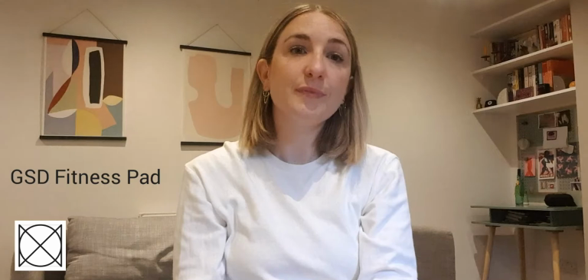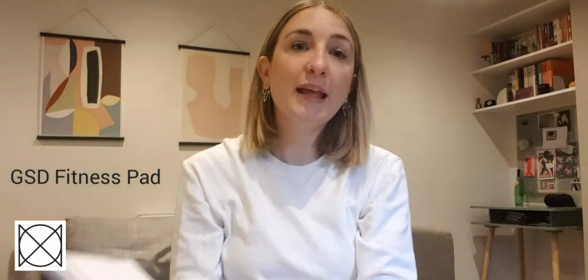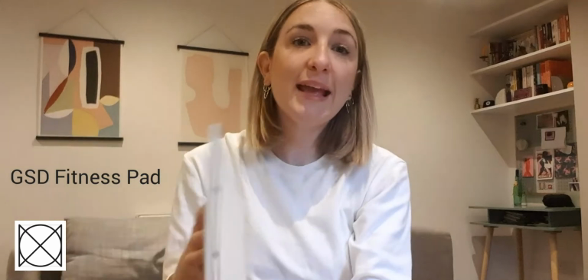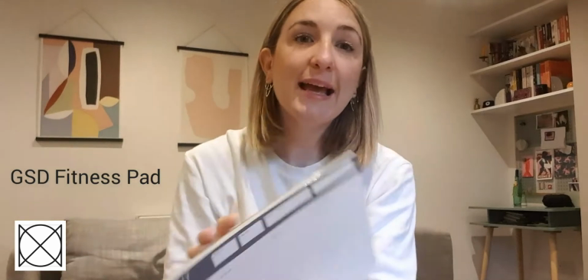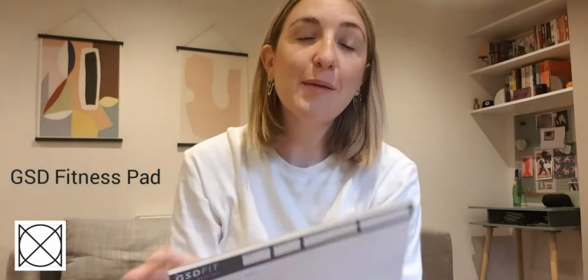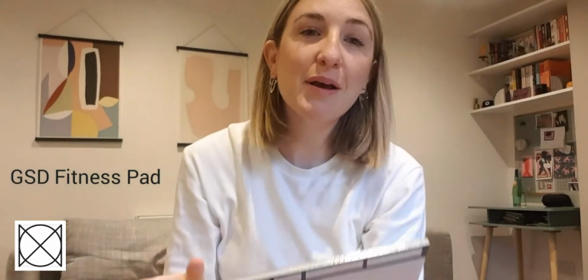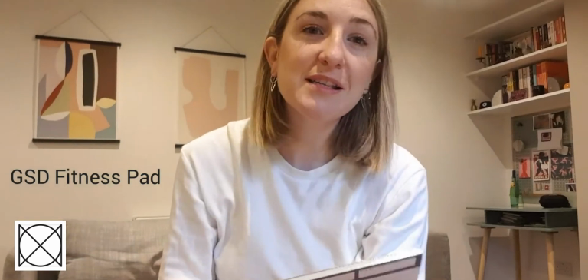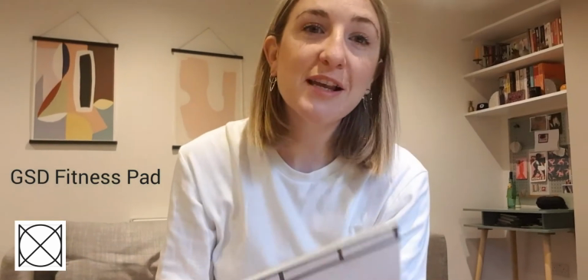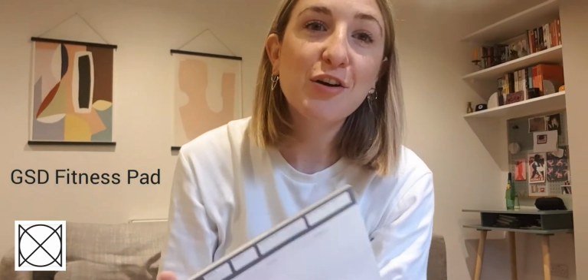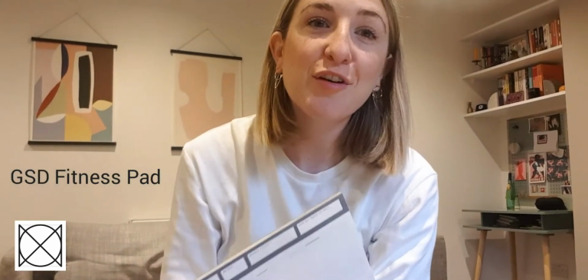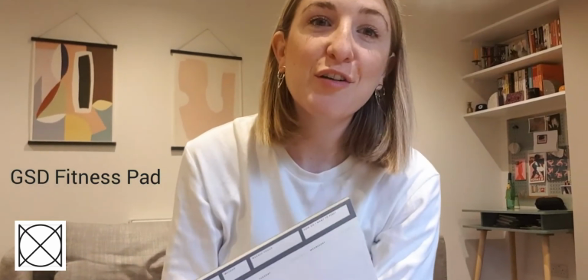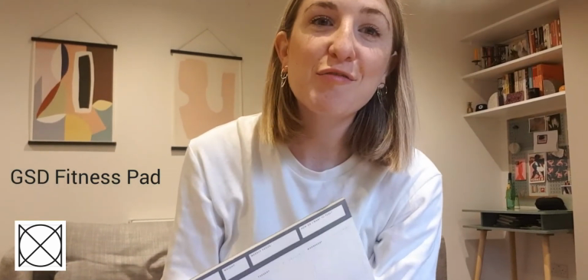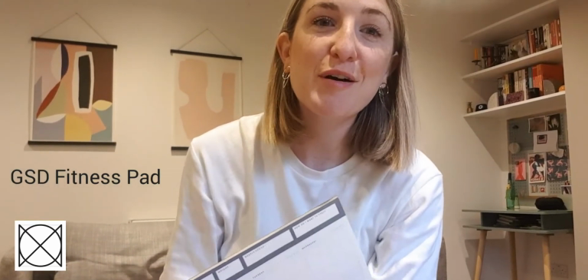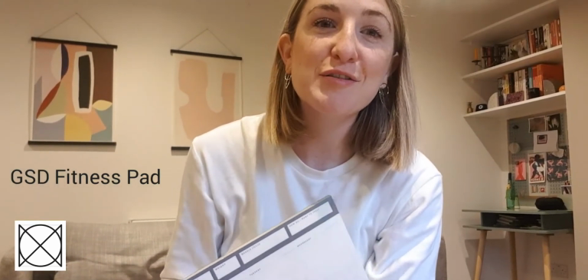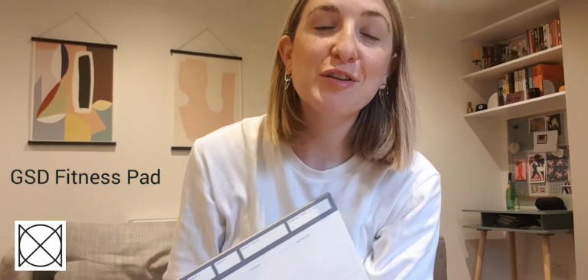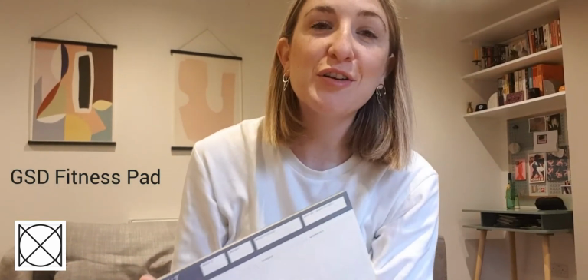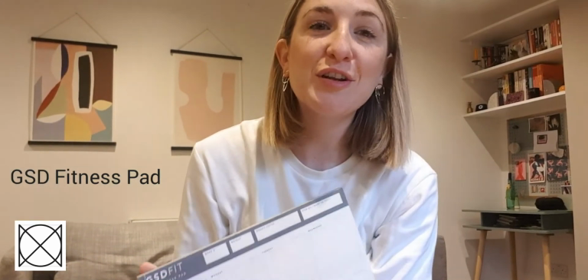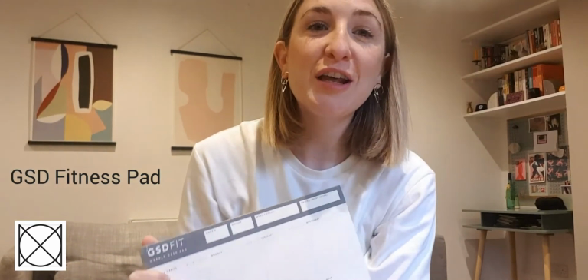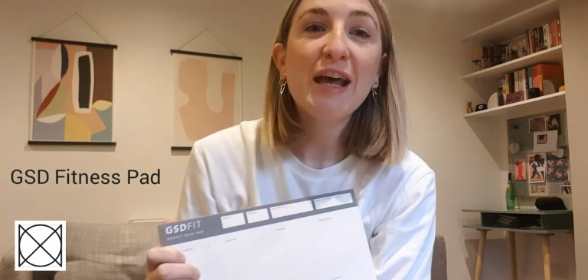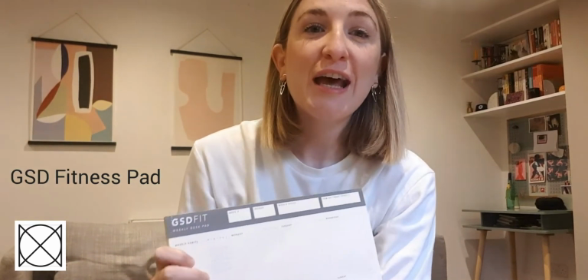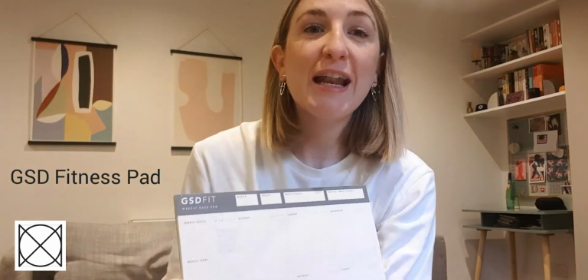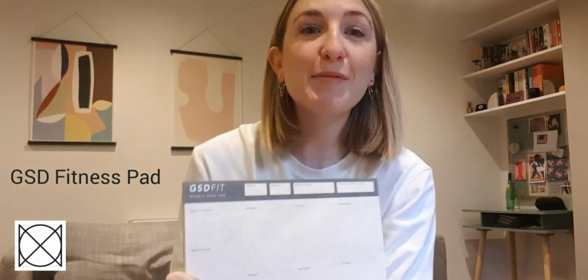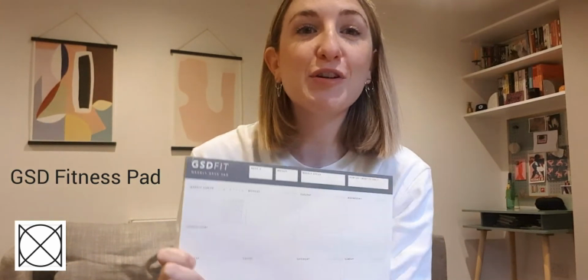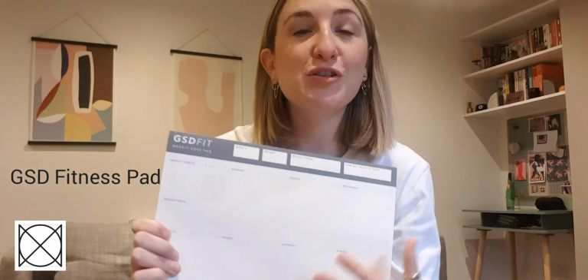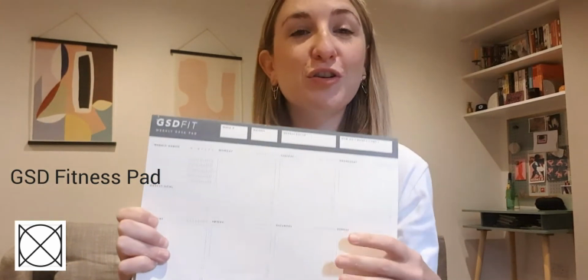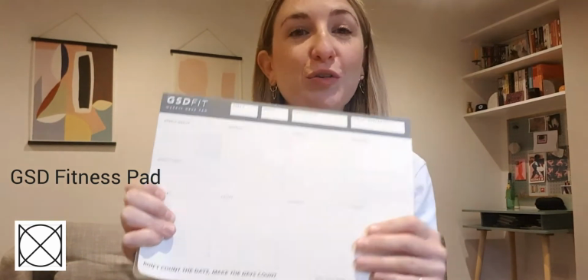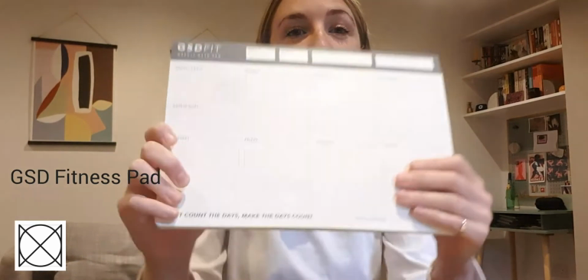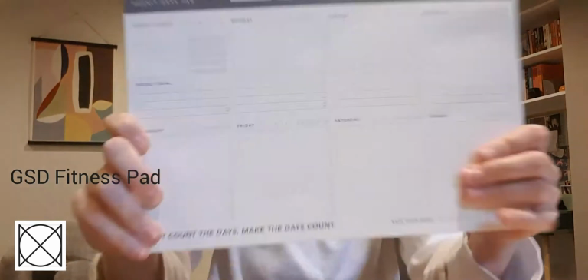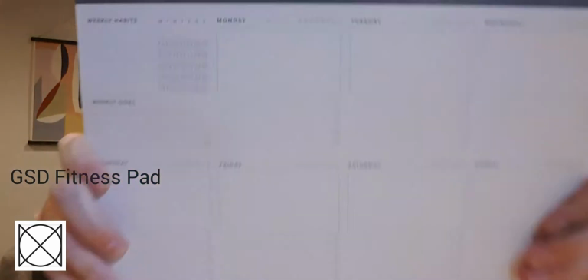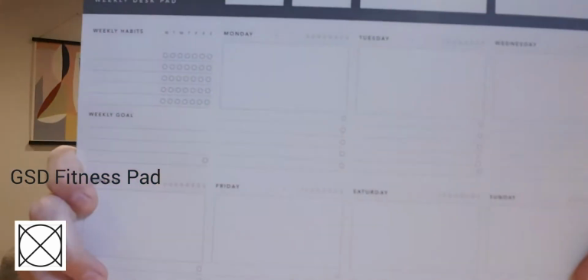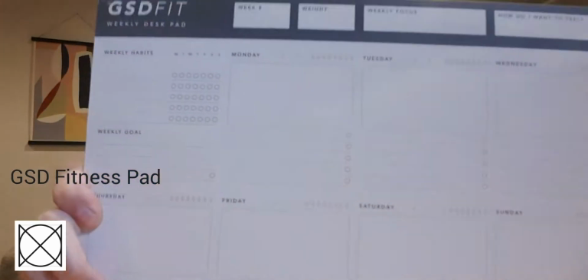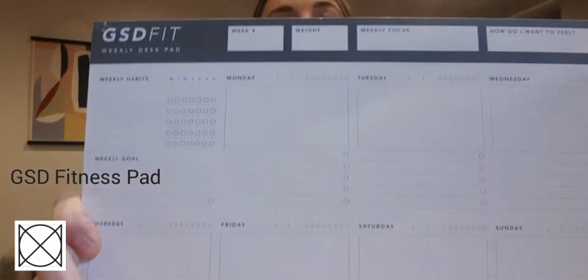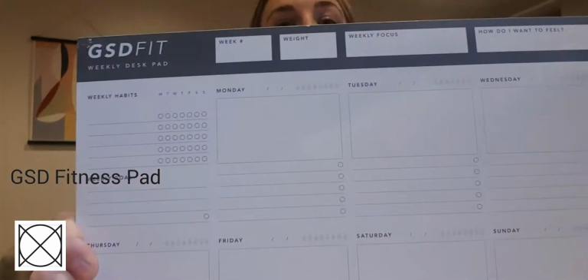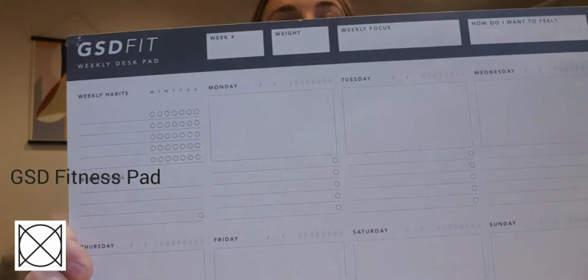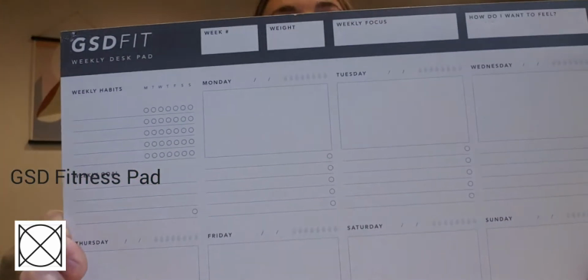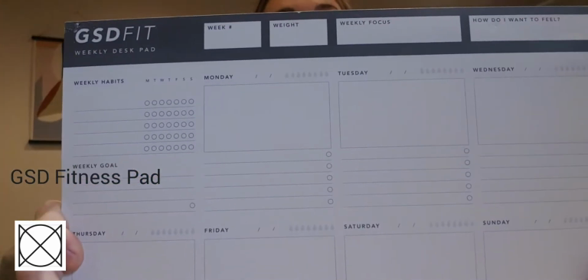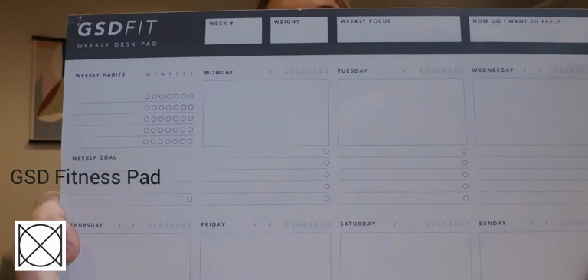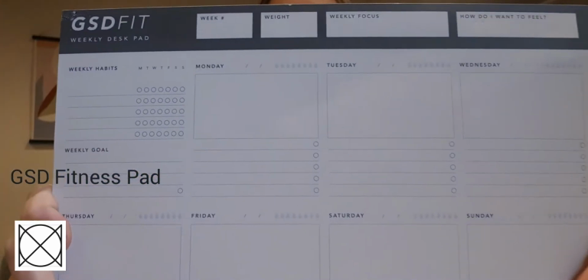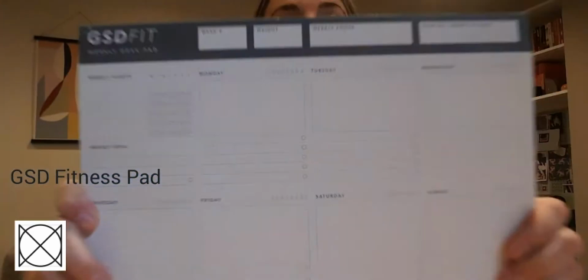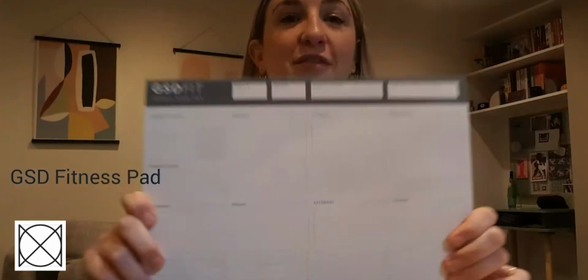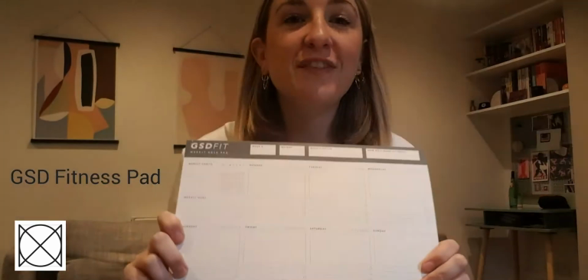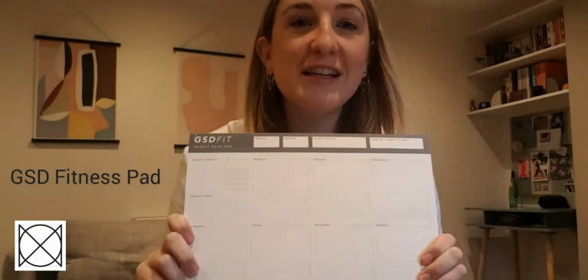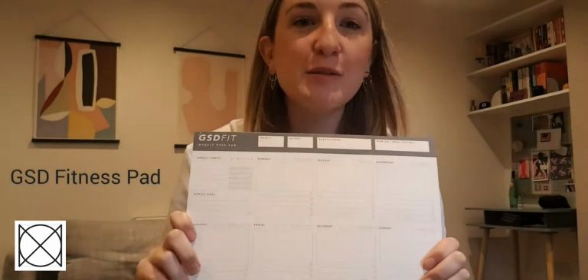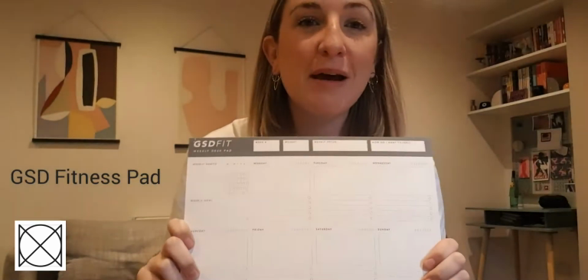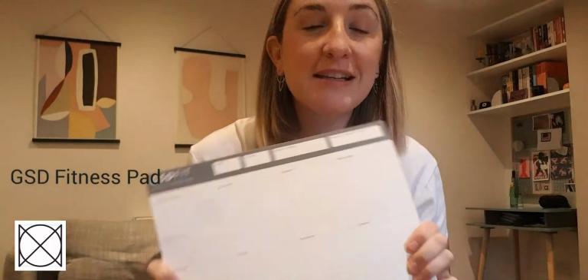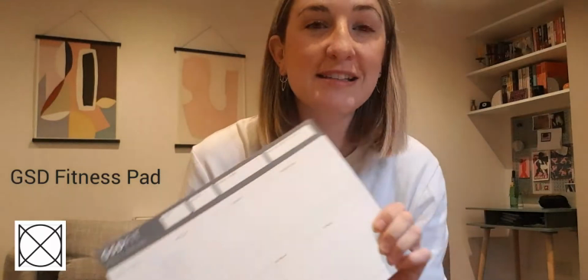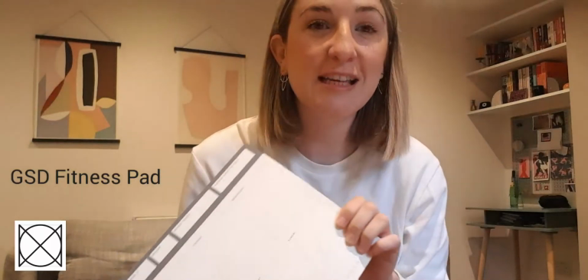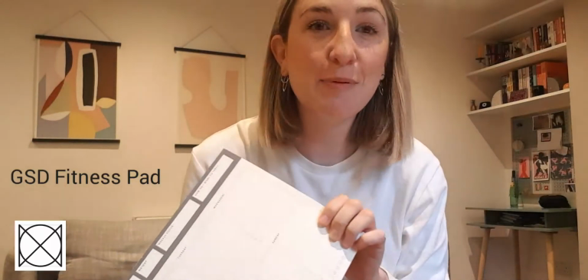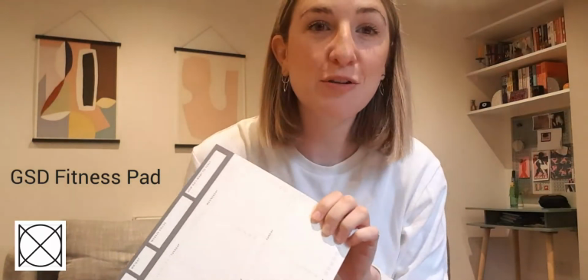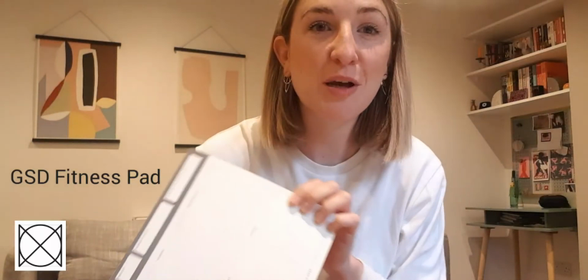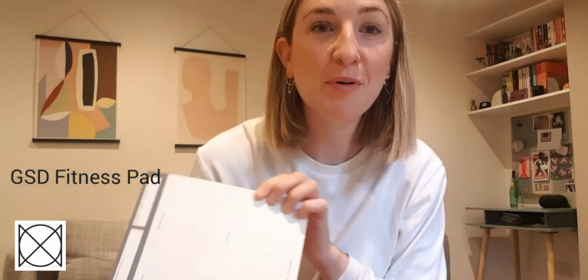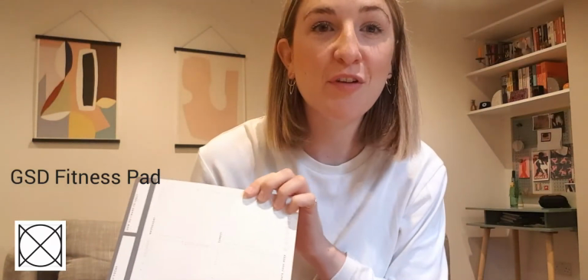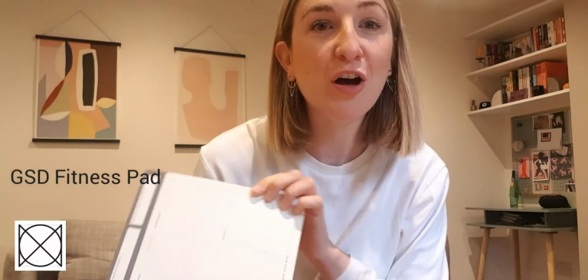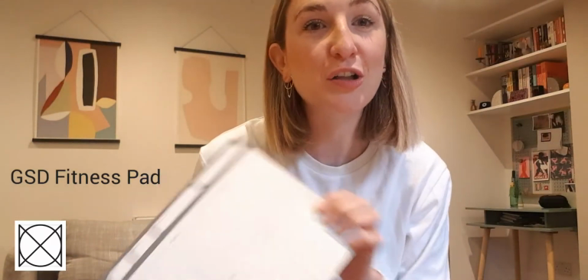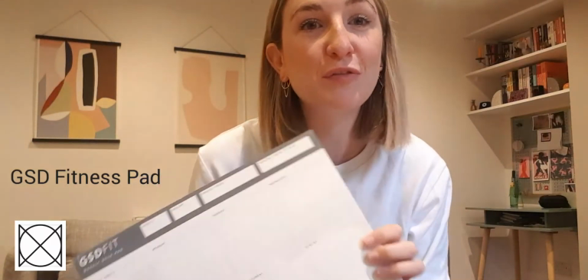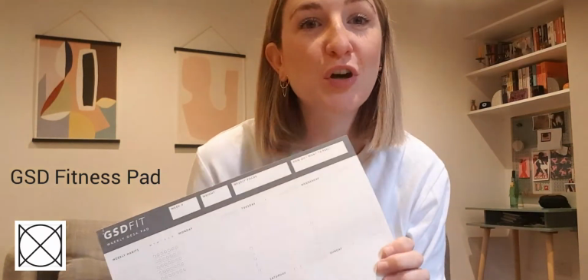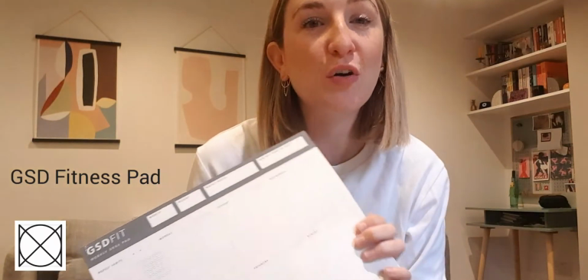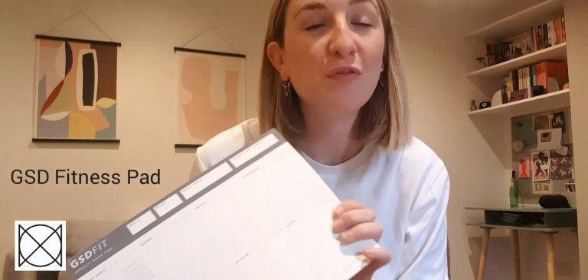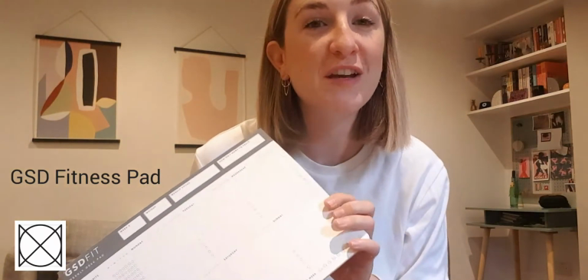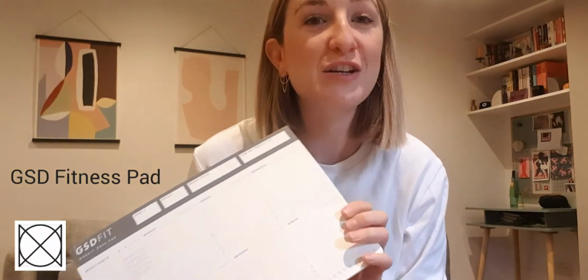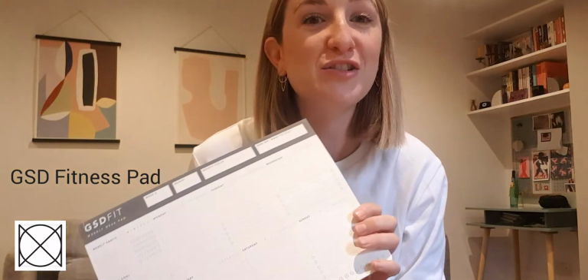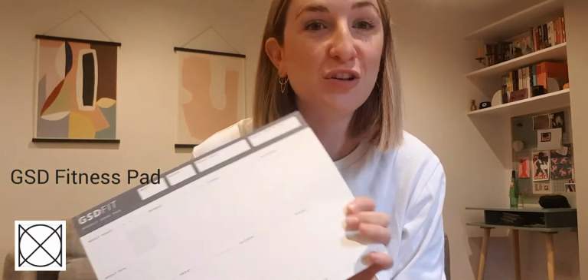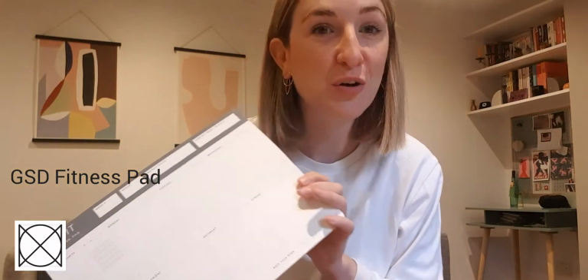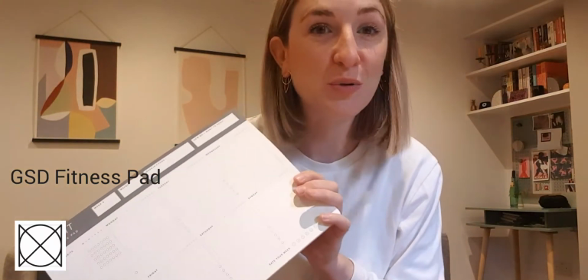Hey, I'm Pat Say, co-founder of Moxon London, and I'm going to show you how you can use this Get Shit Done Fitness Pad to keep on top of all of your fitness goals.